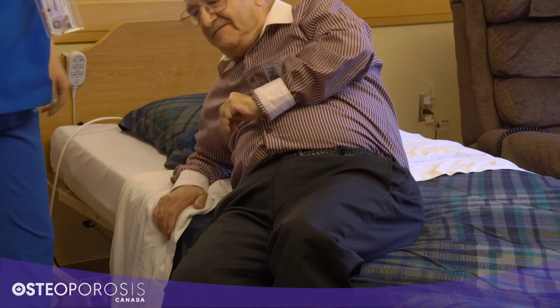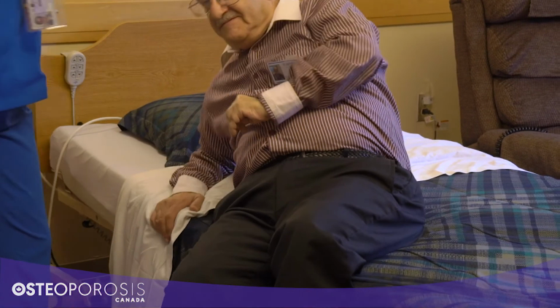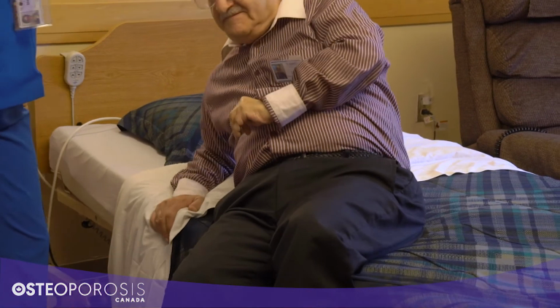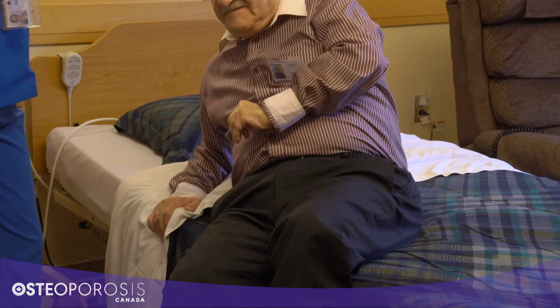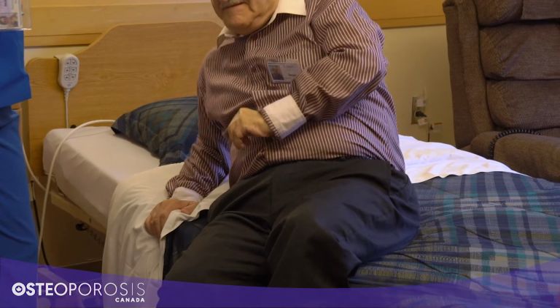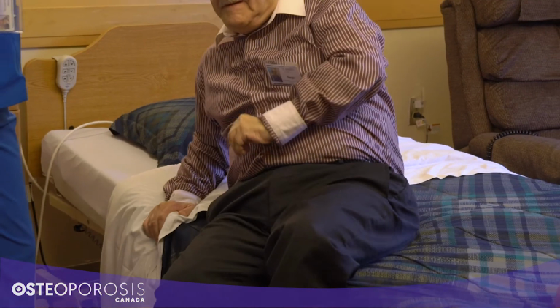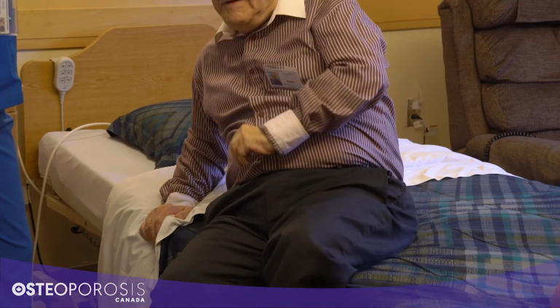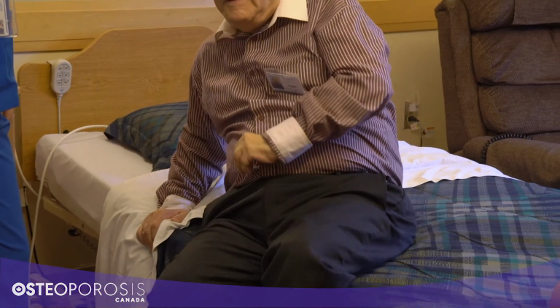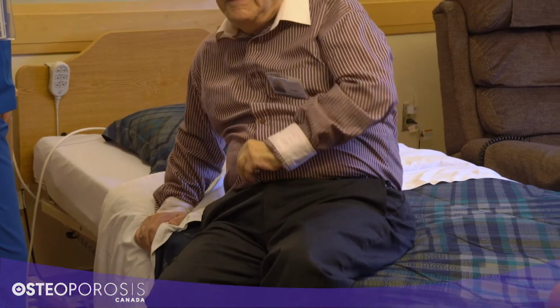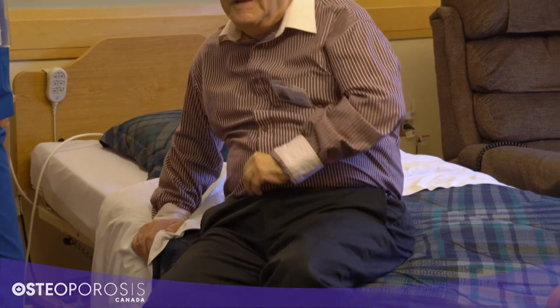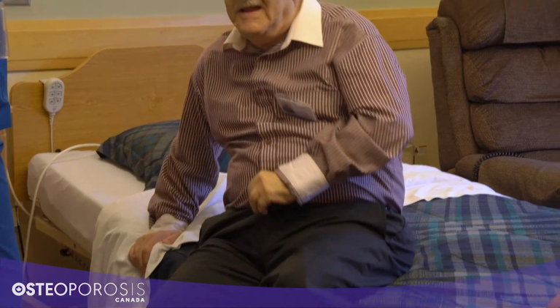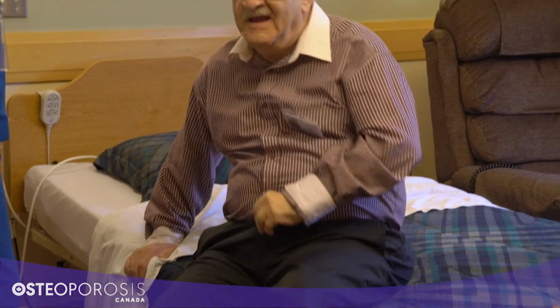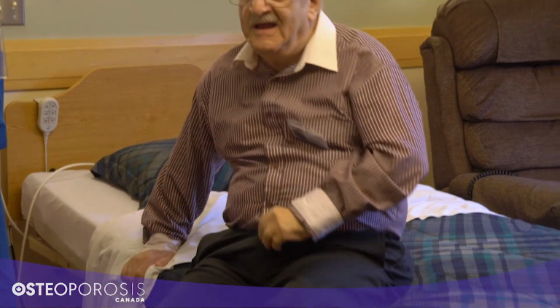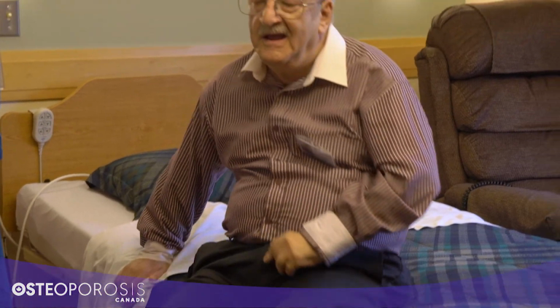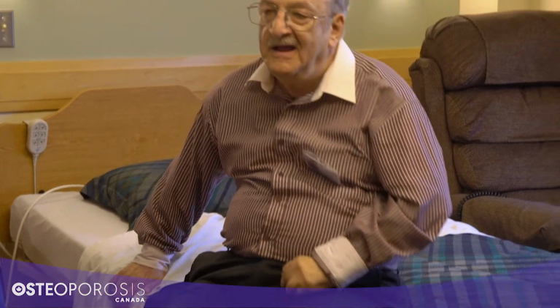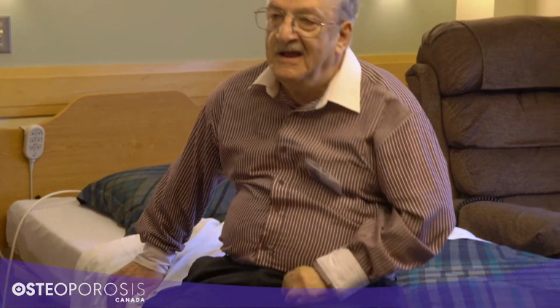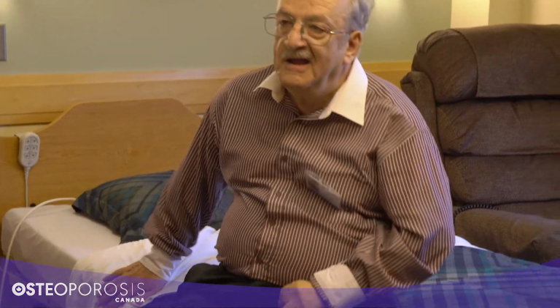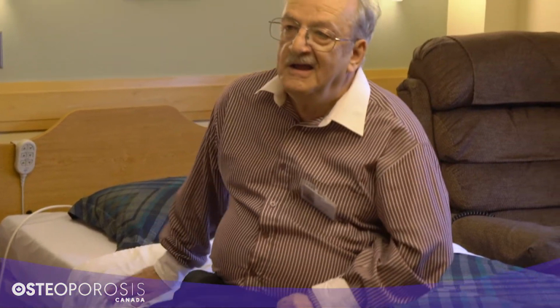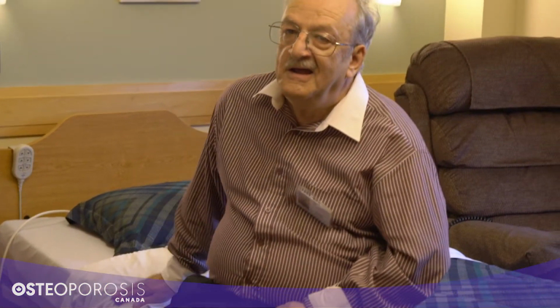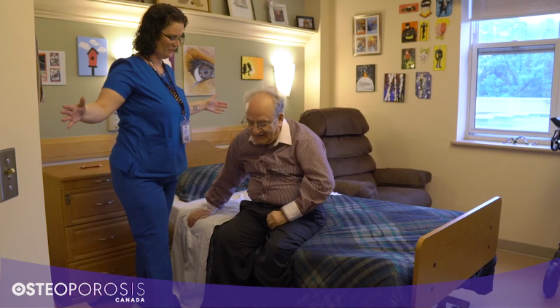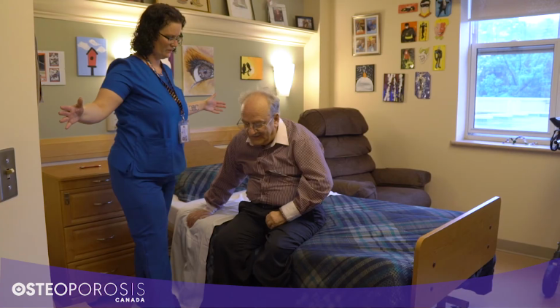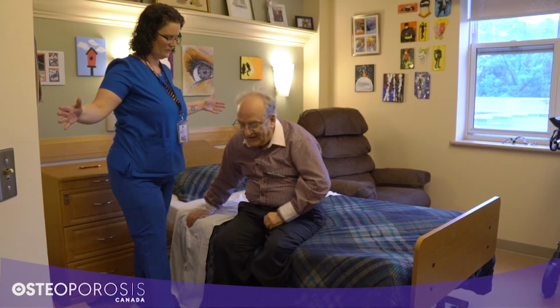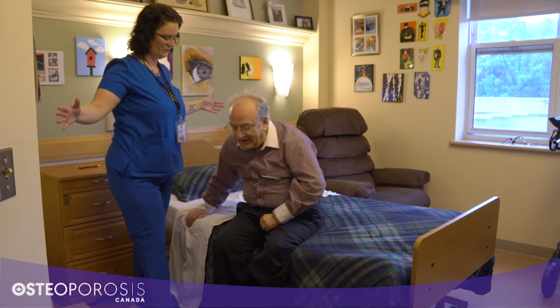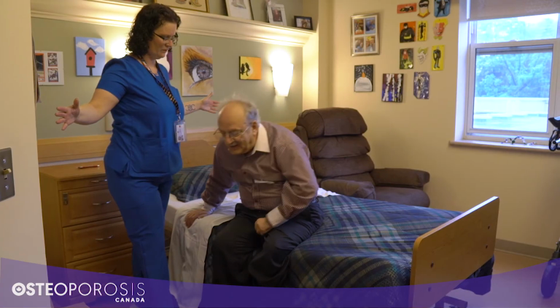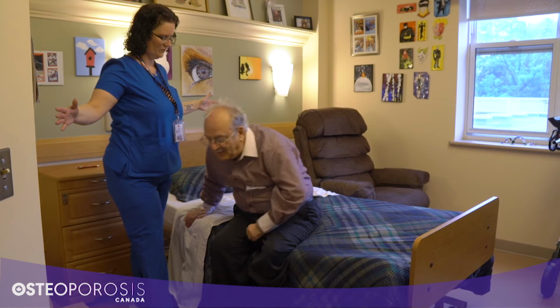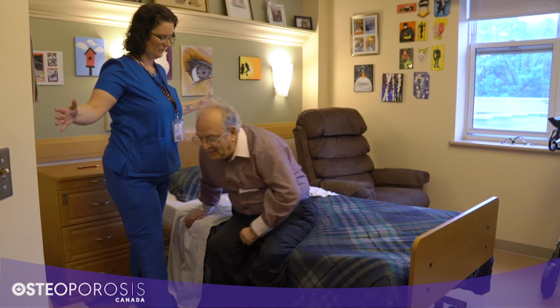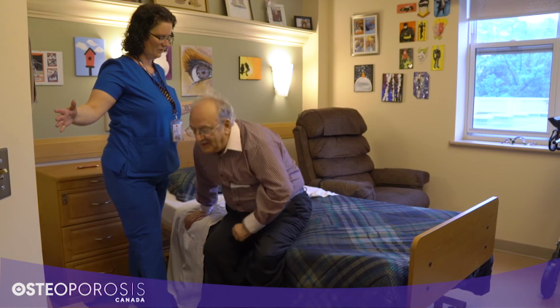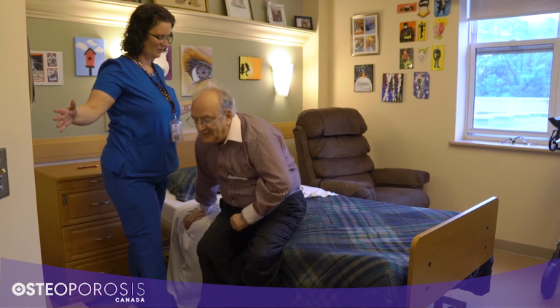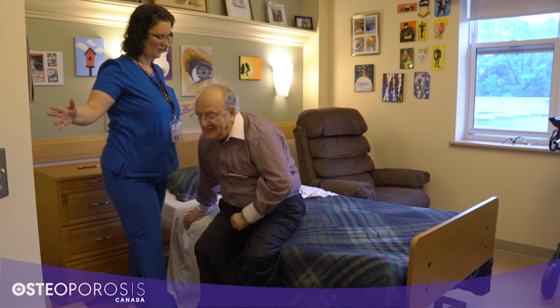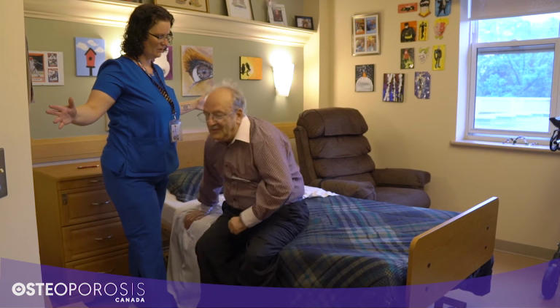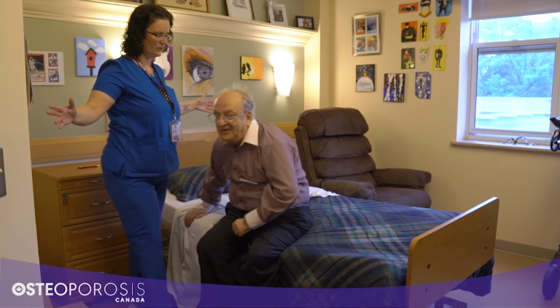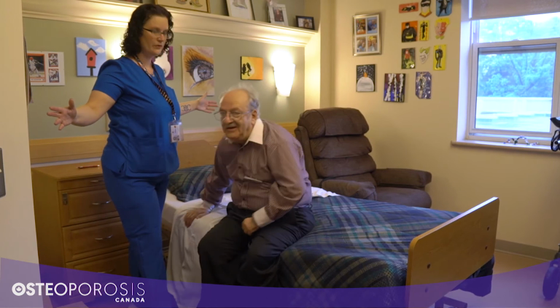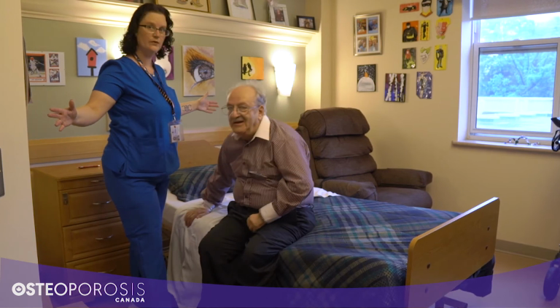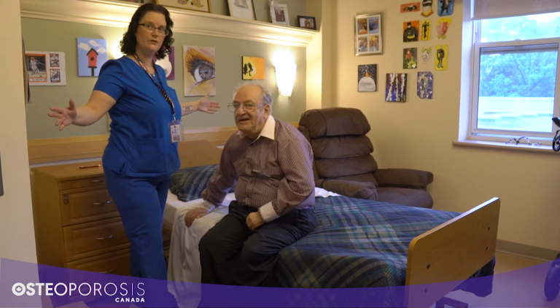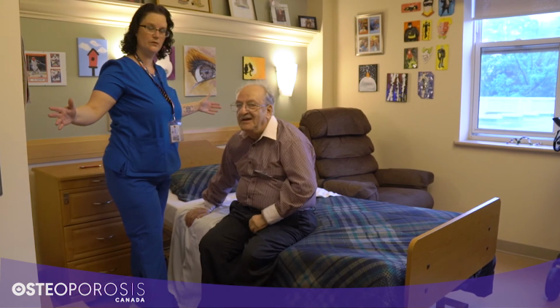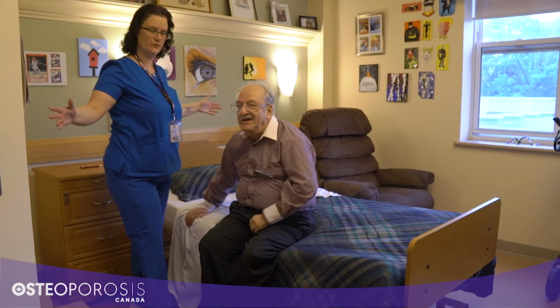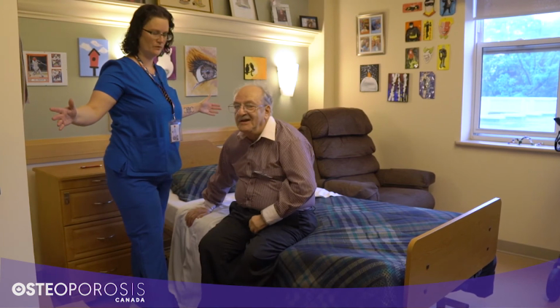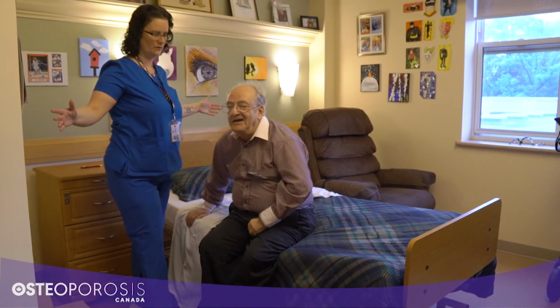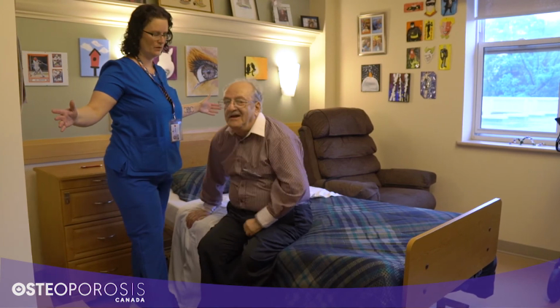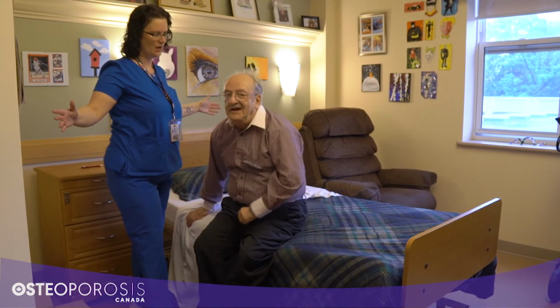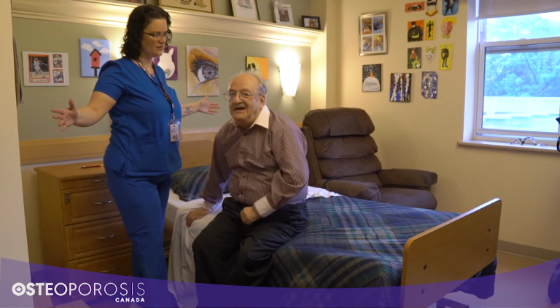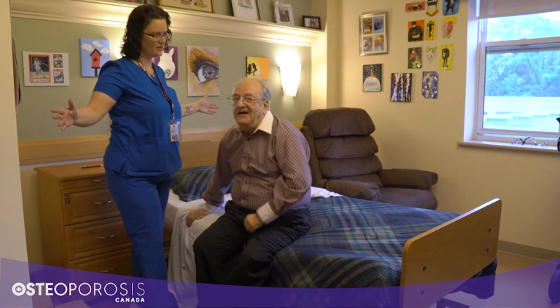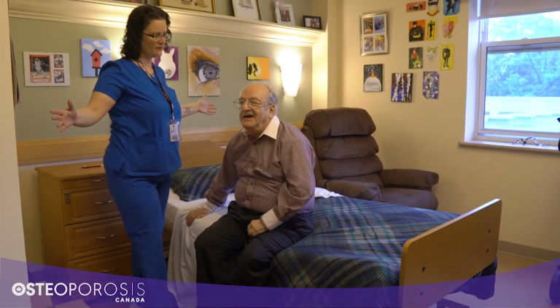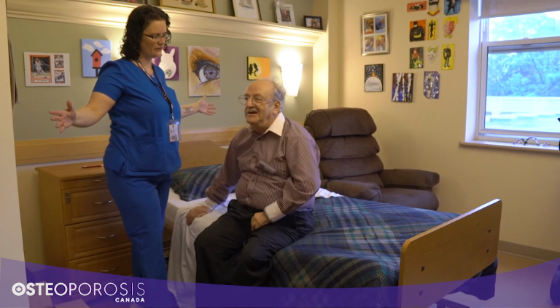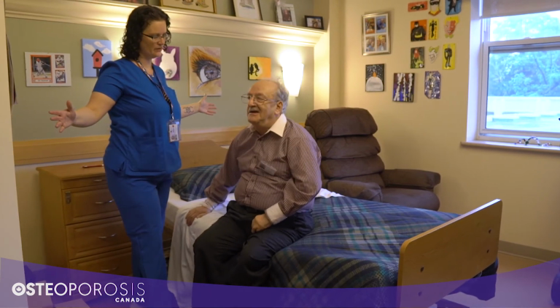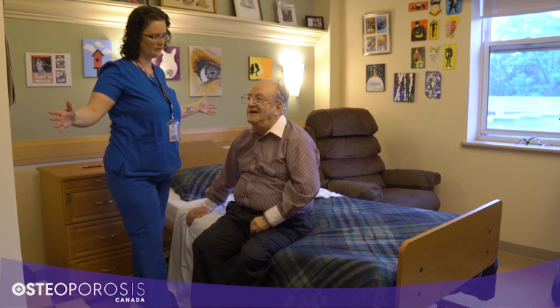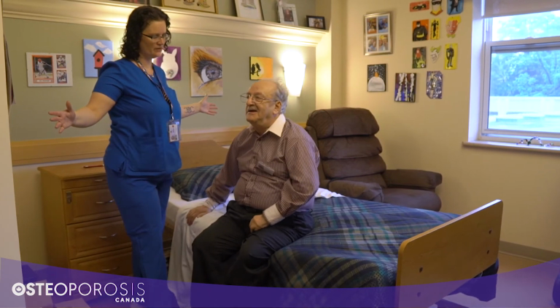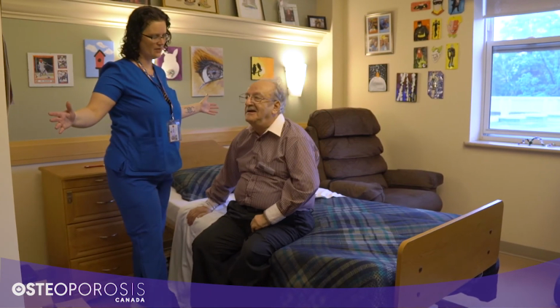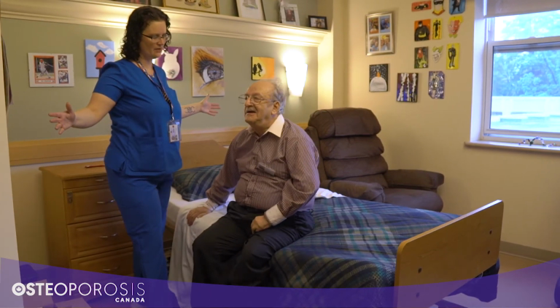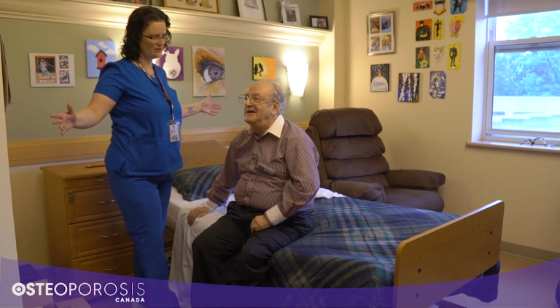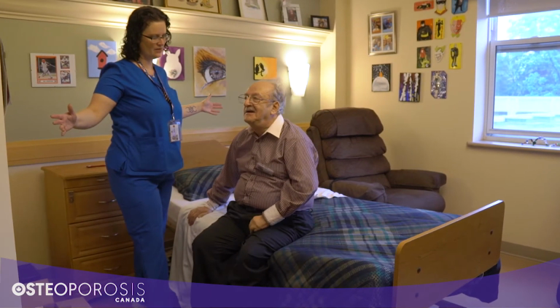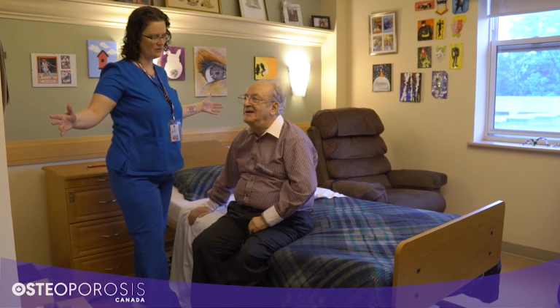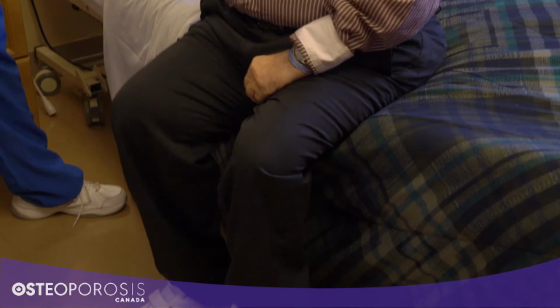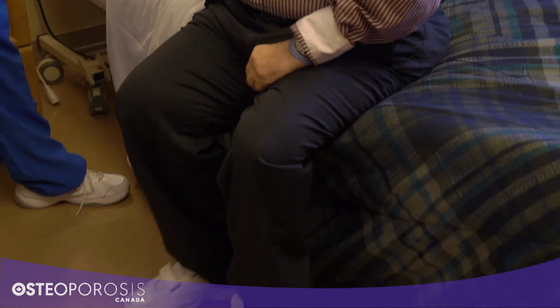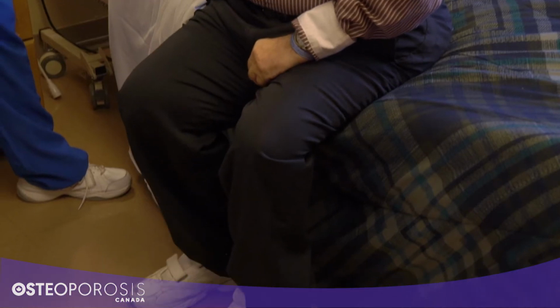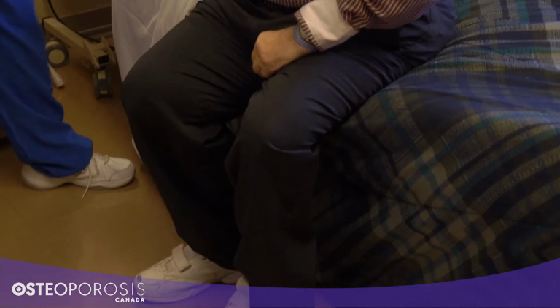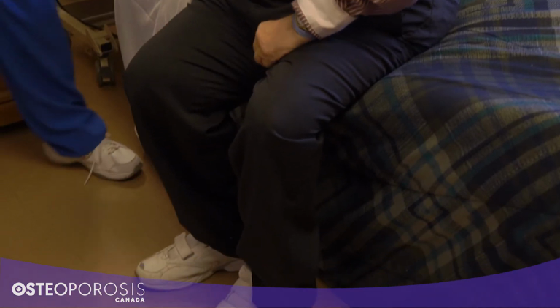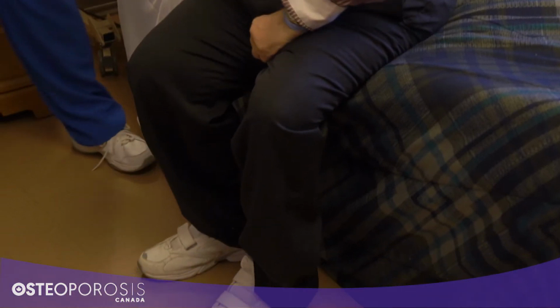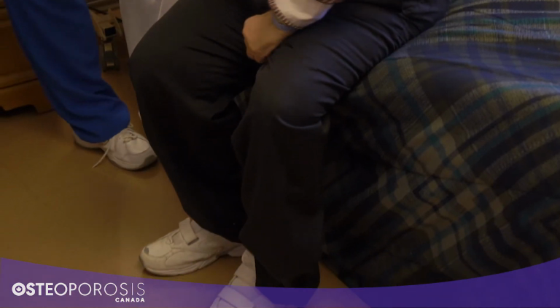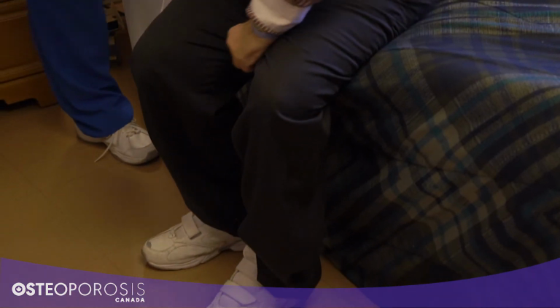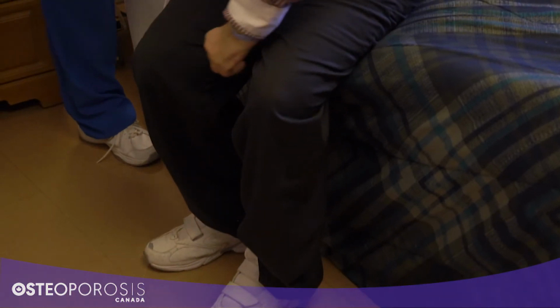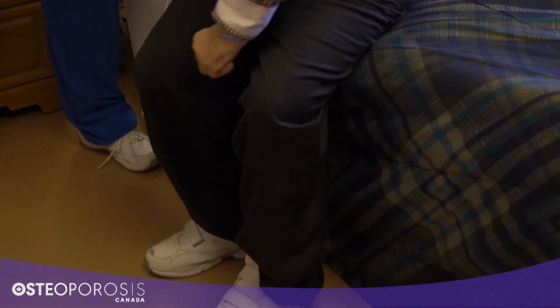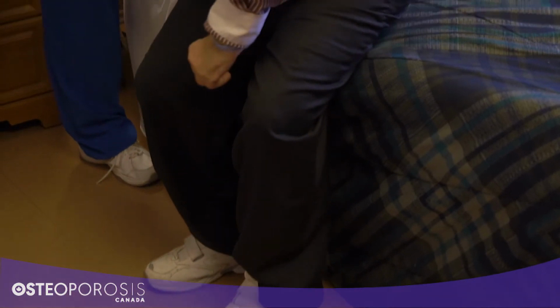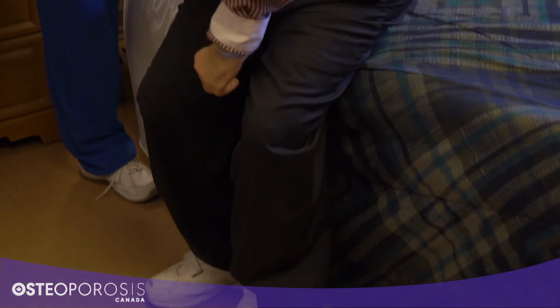Once they are sitting at the edge of the bed, you can also practice a sit to stand with a hip hinge to come into standing.